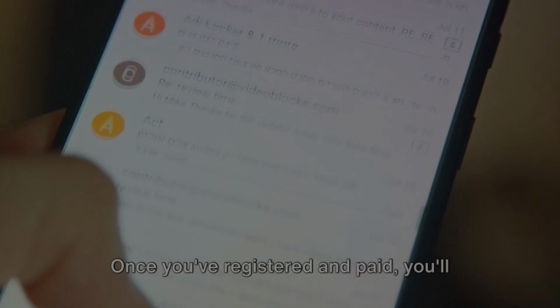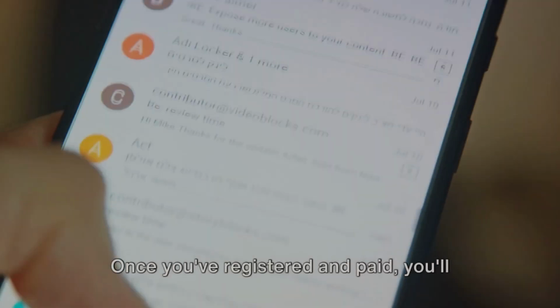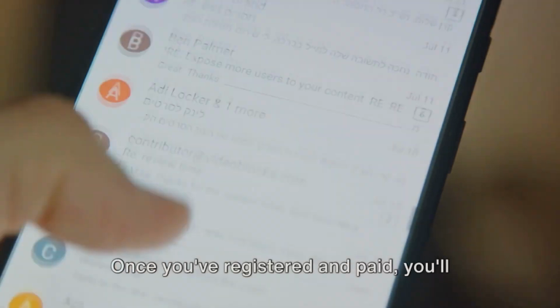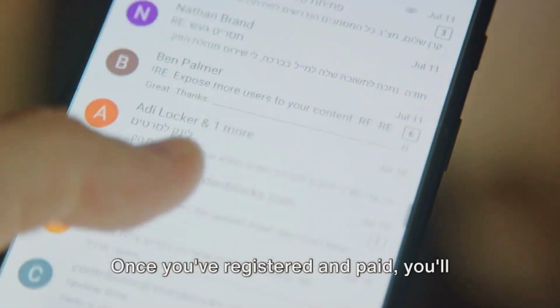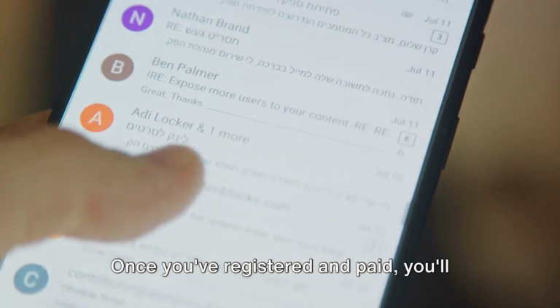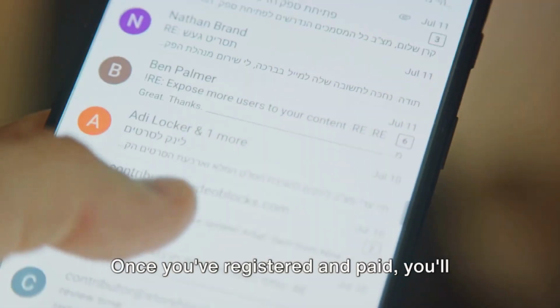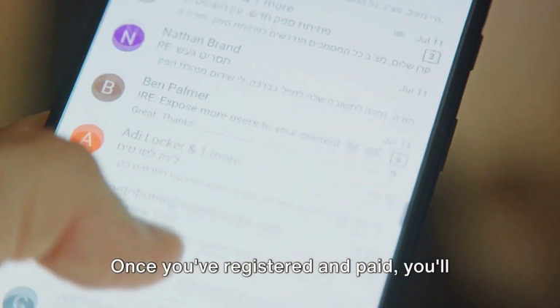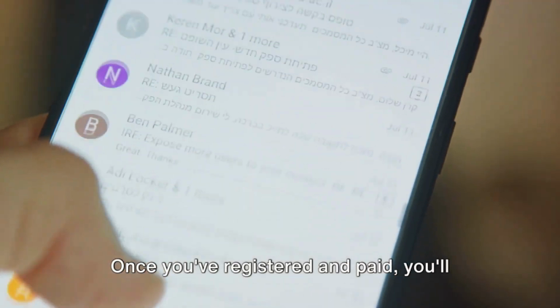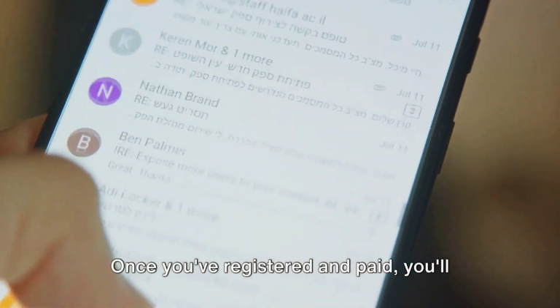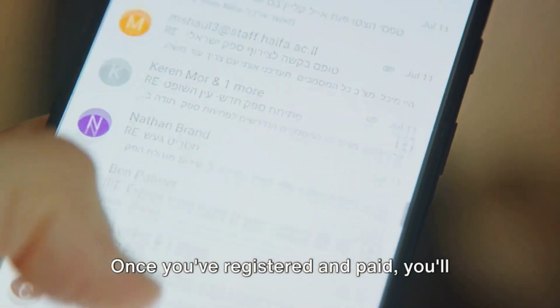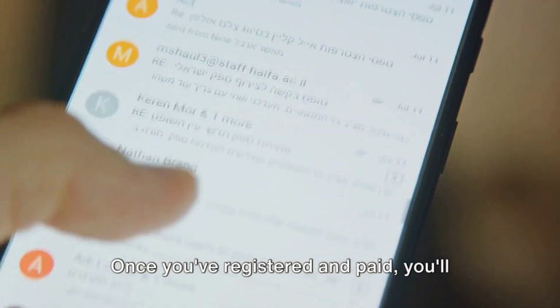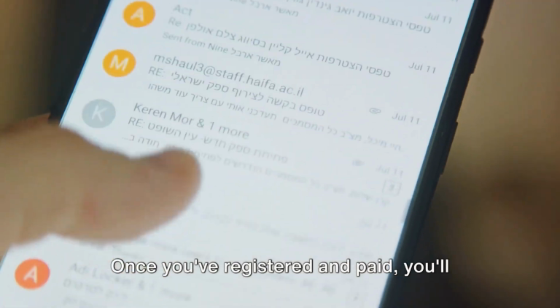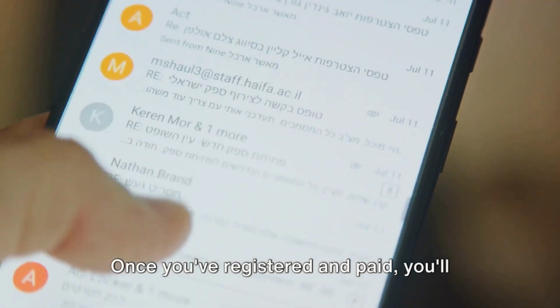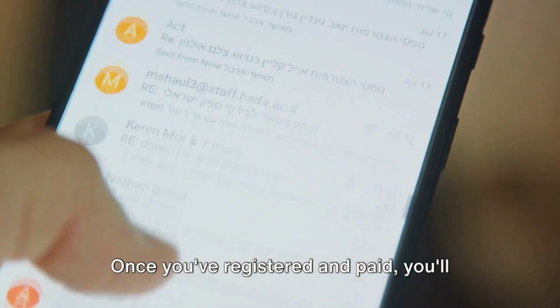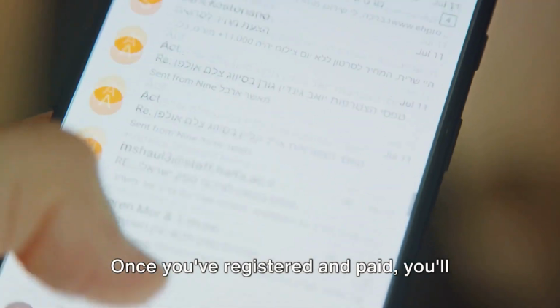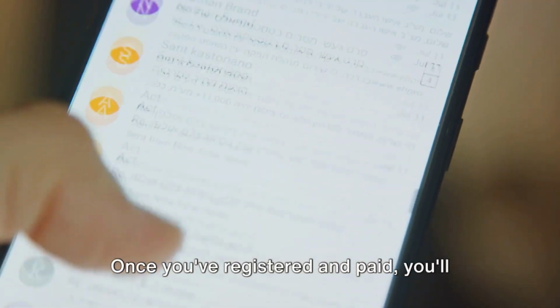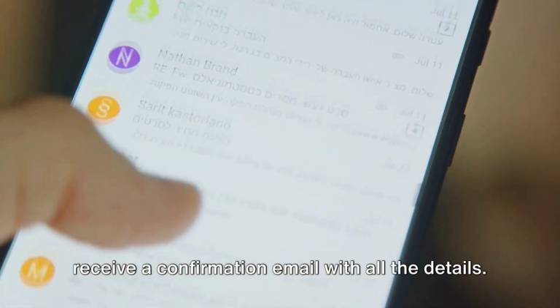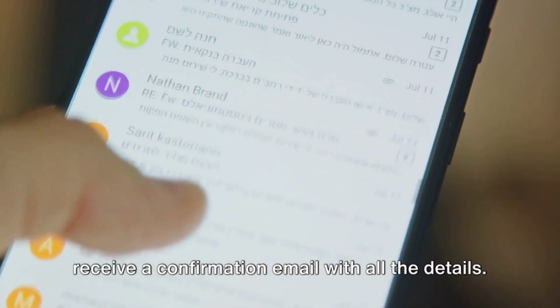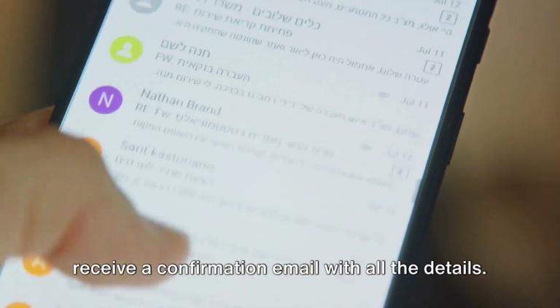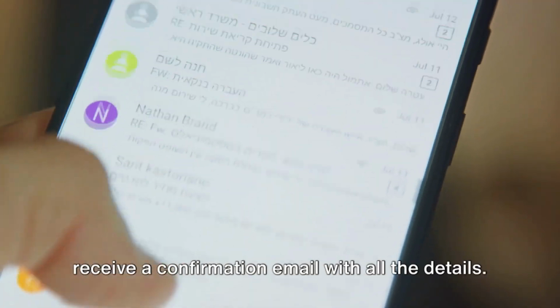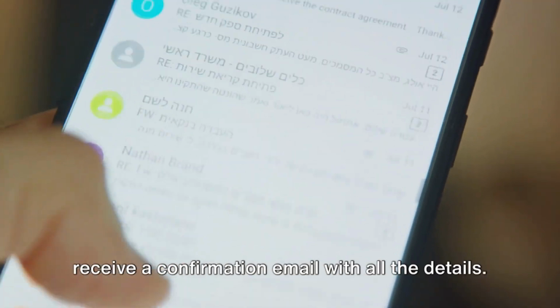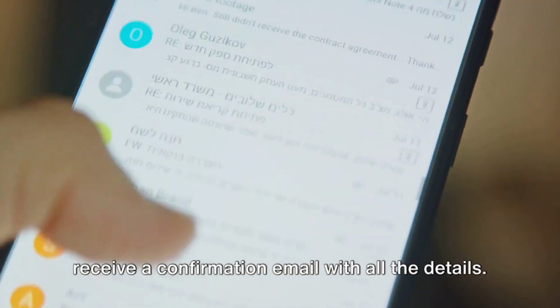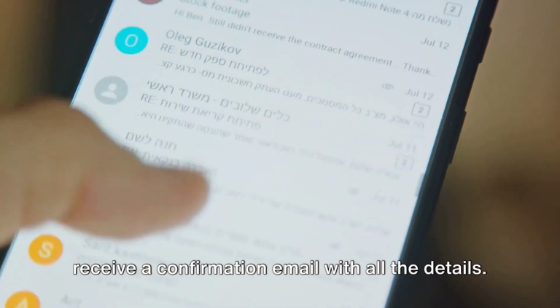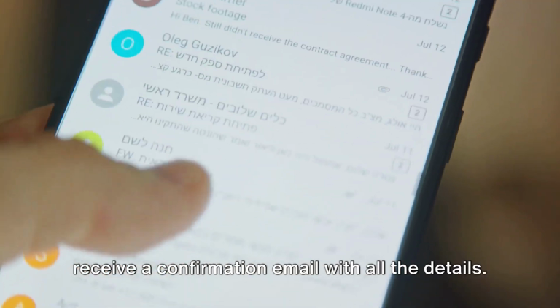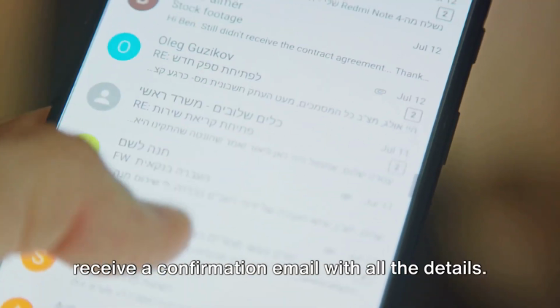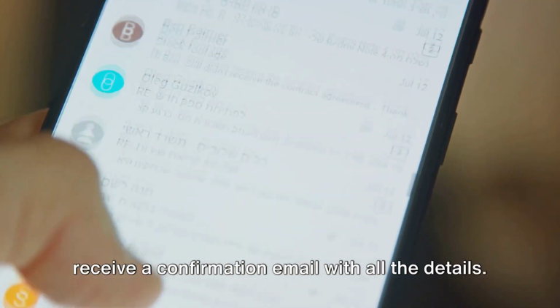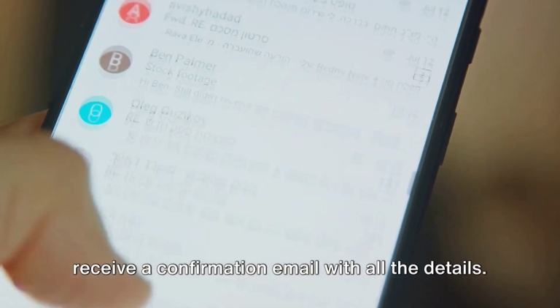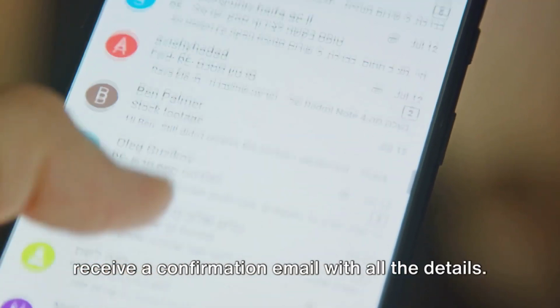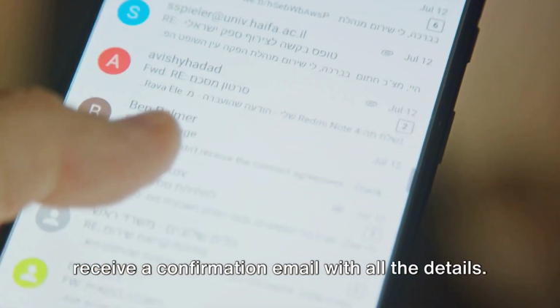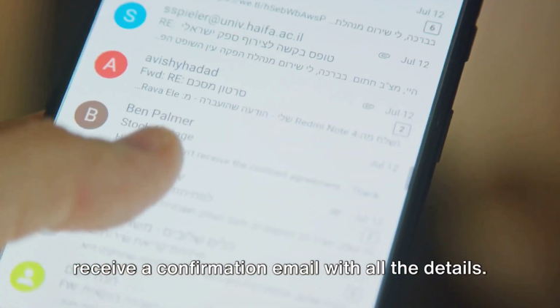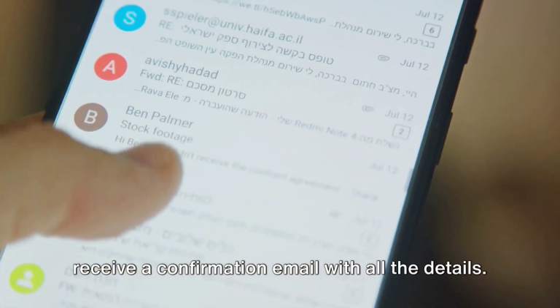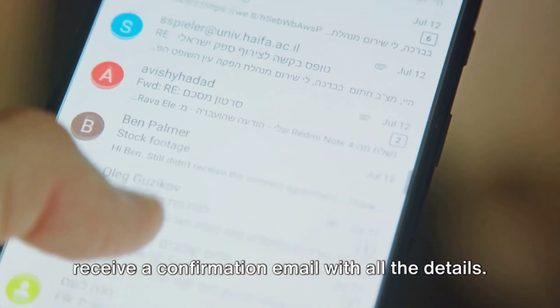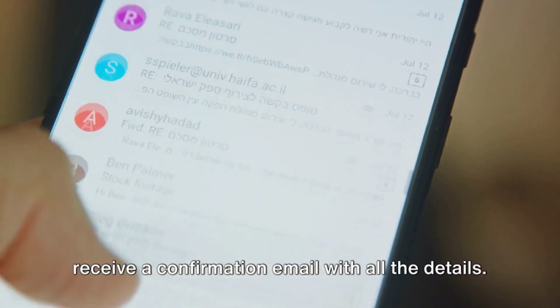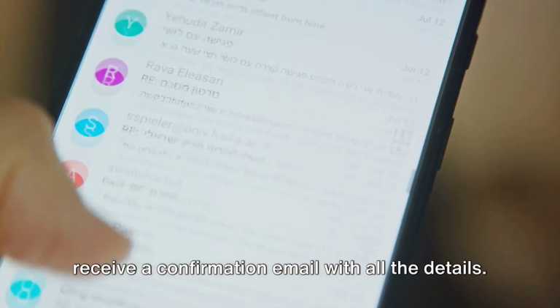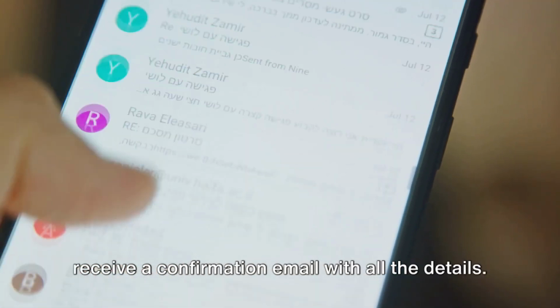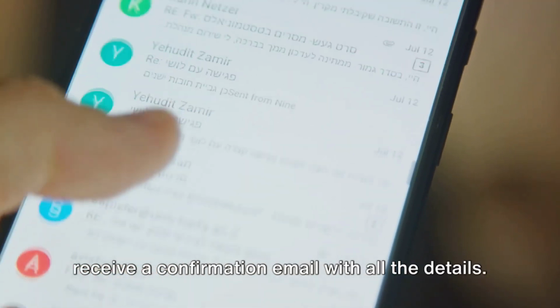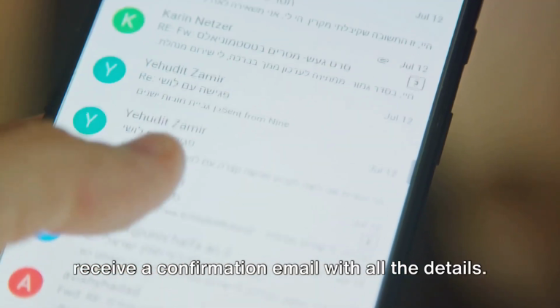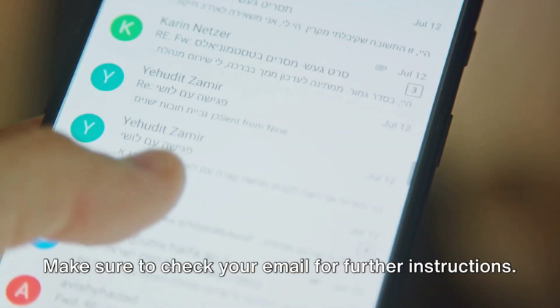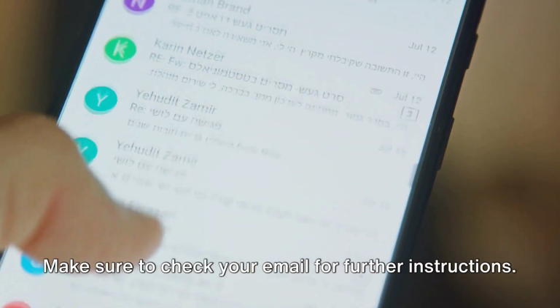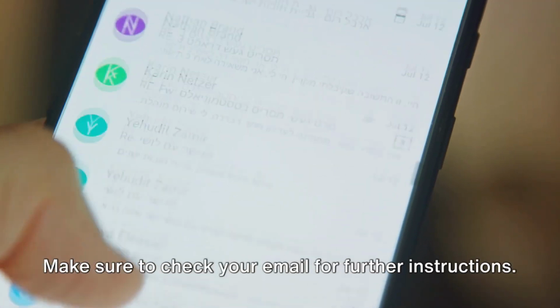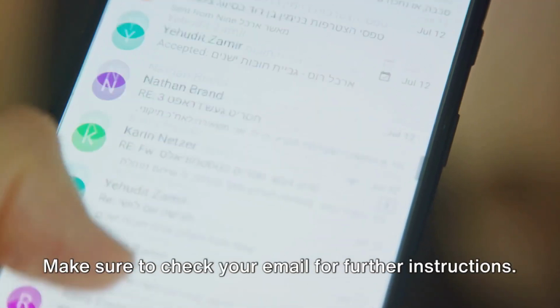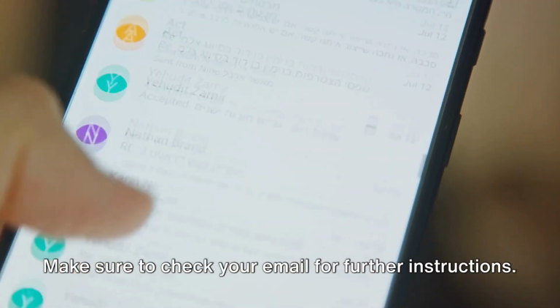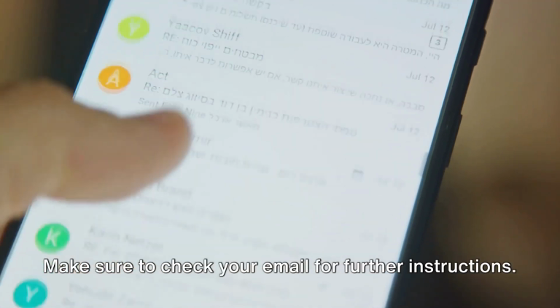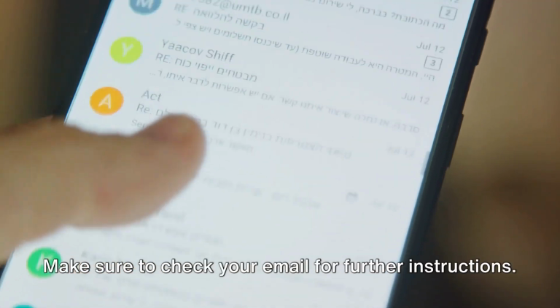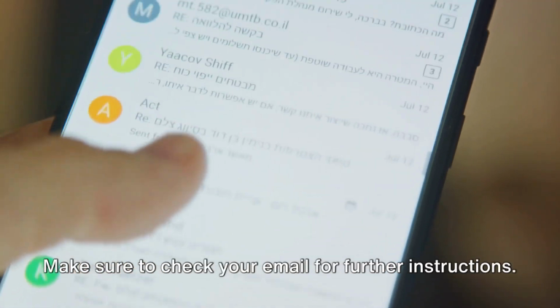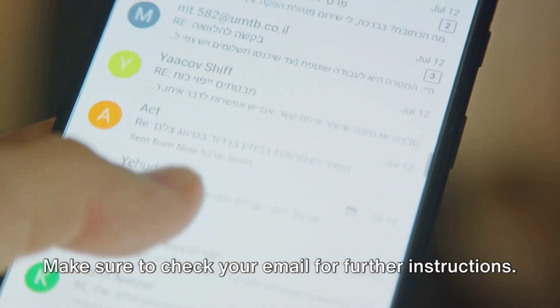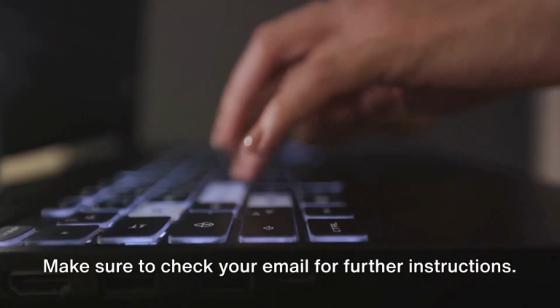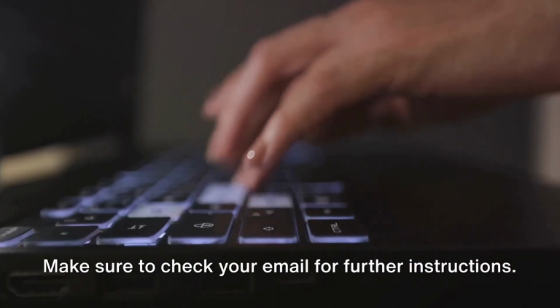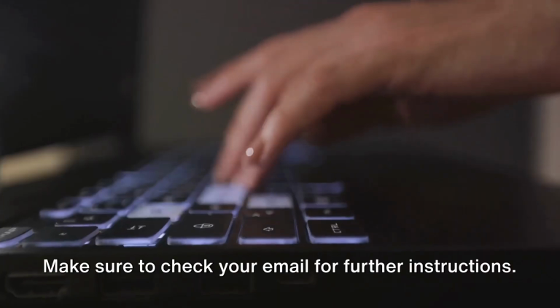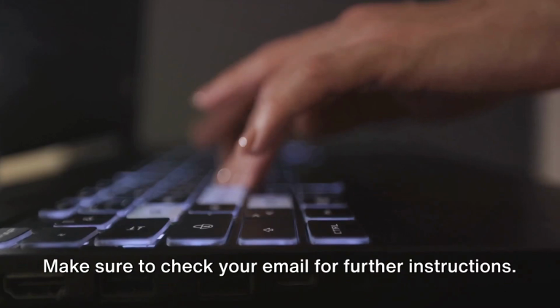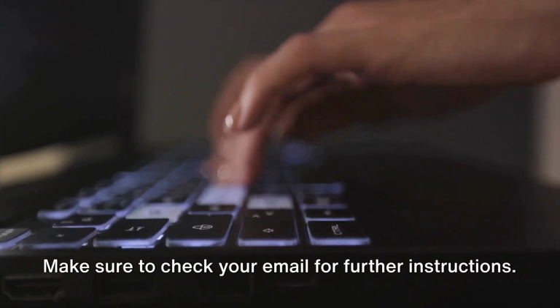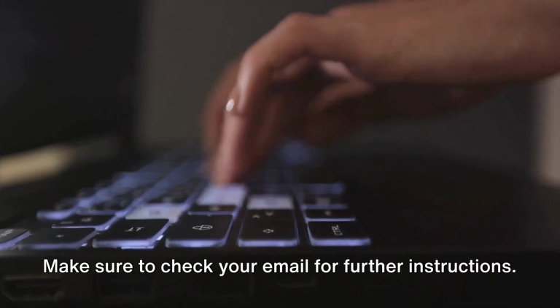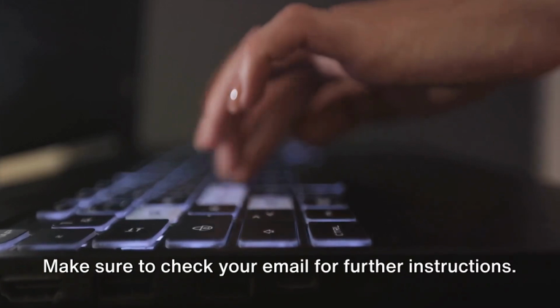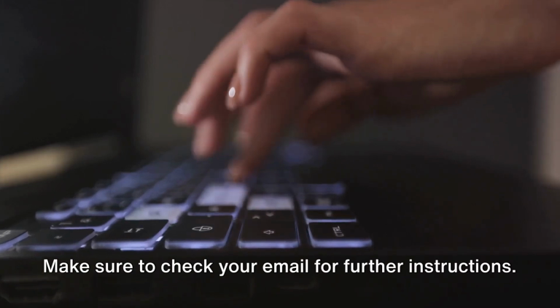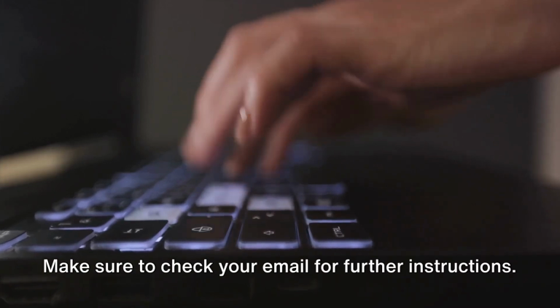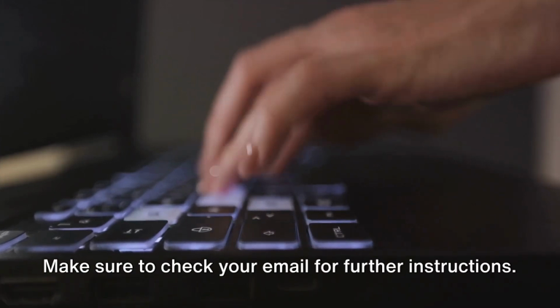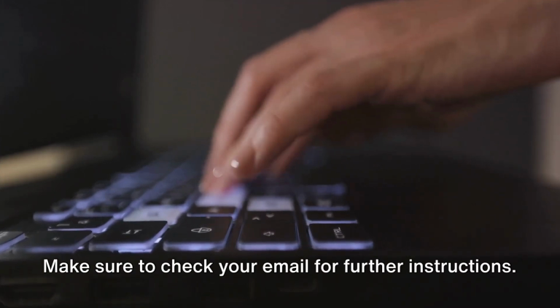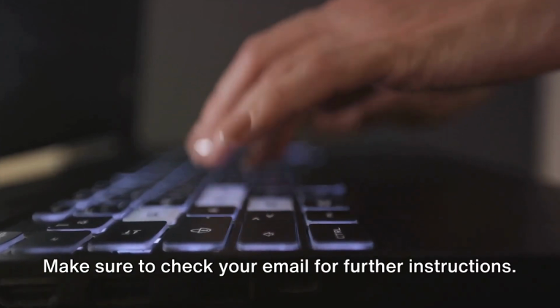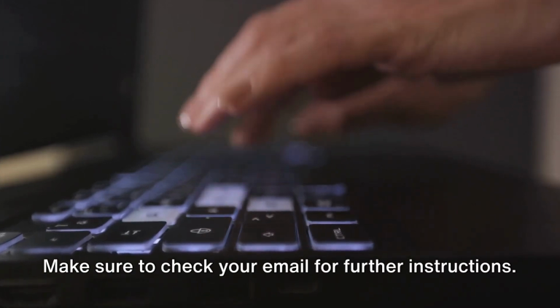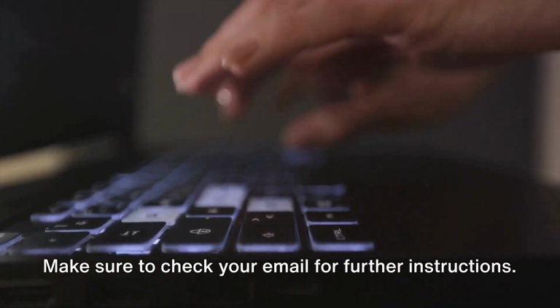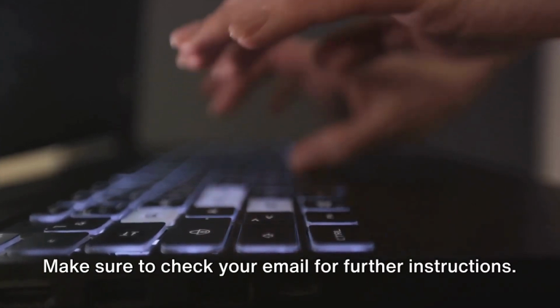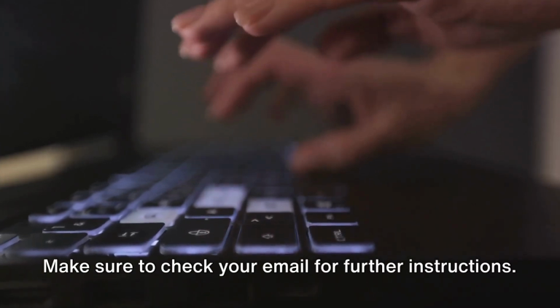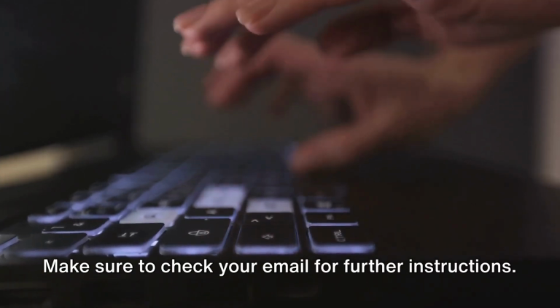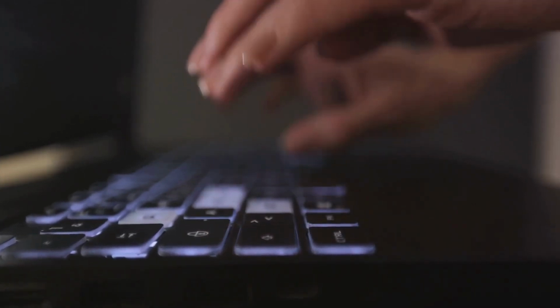Once you've registered and paid, you'll receive a confirmation email with all the details. Make sure to check your email for further instructions.